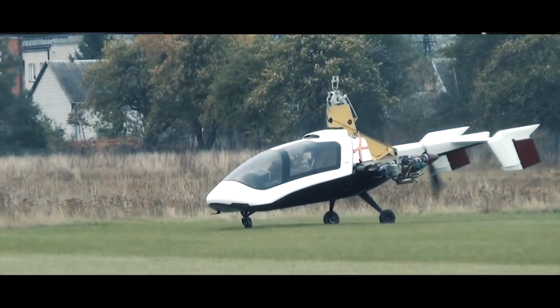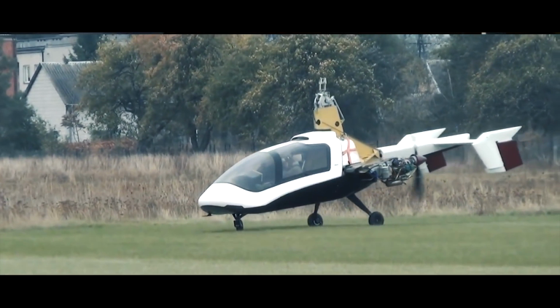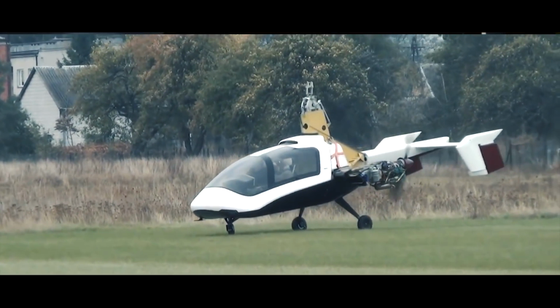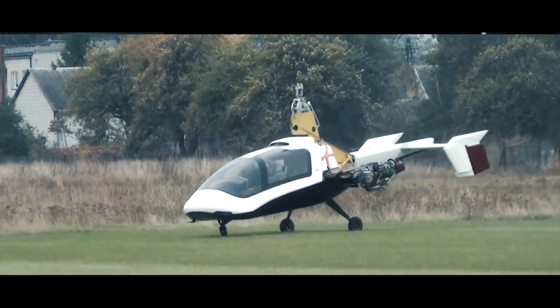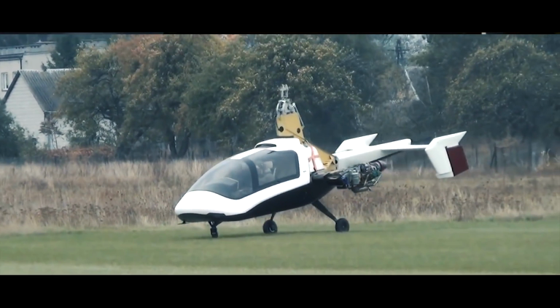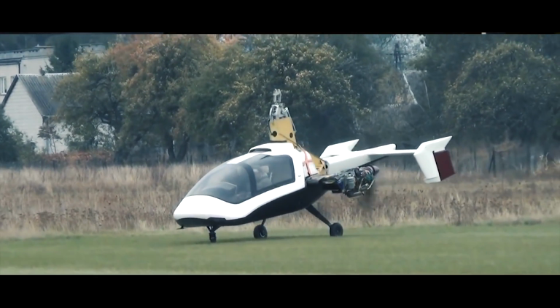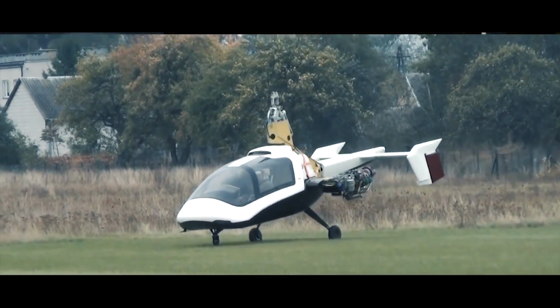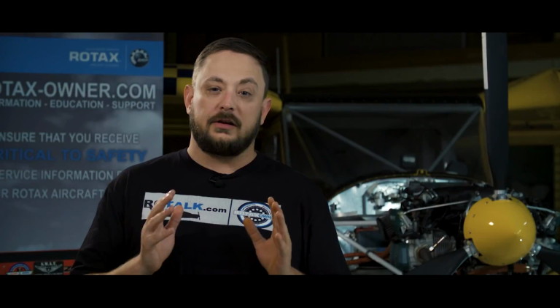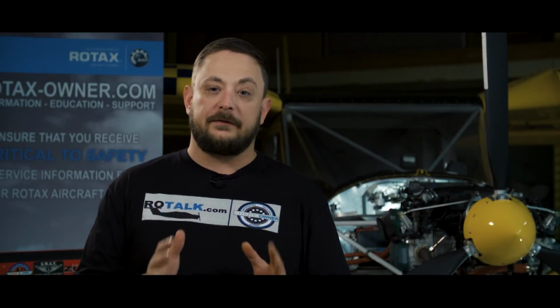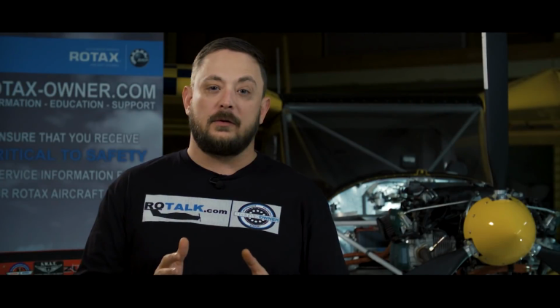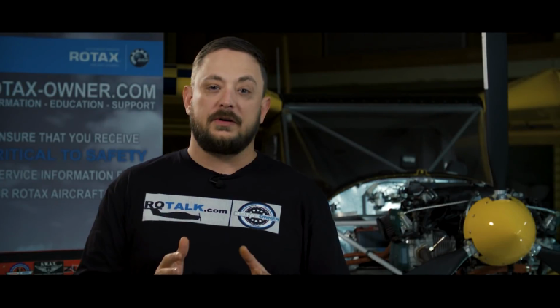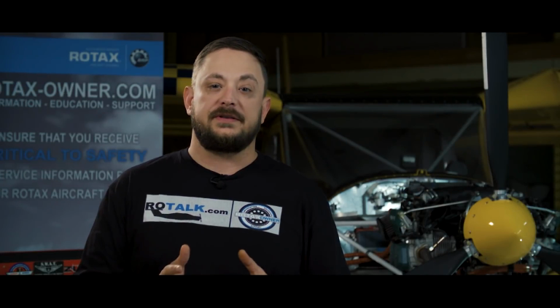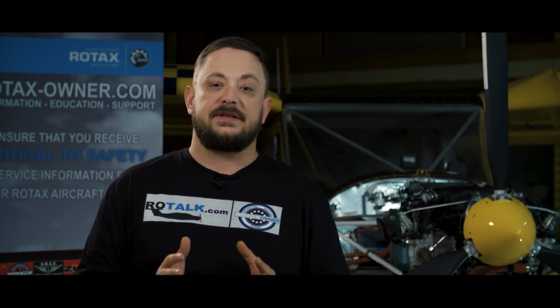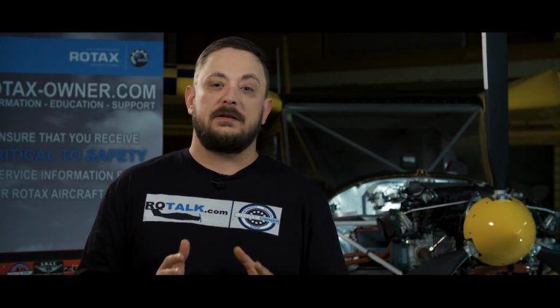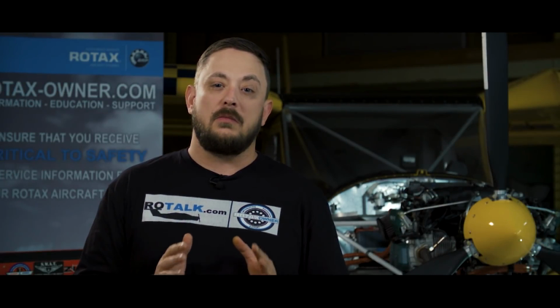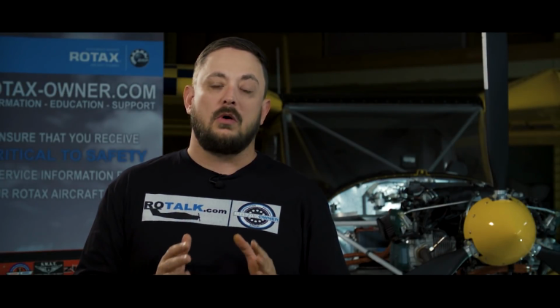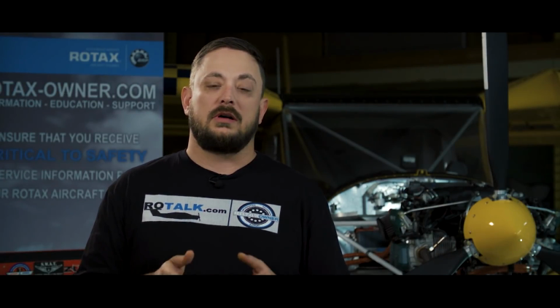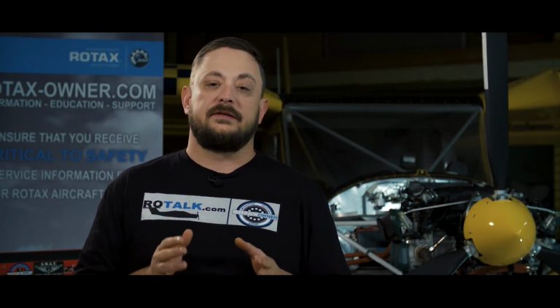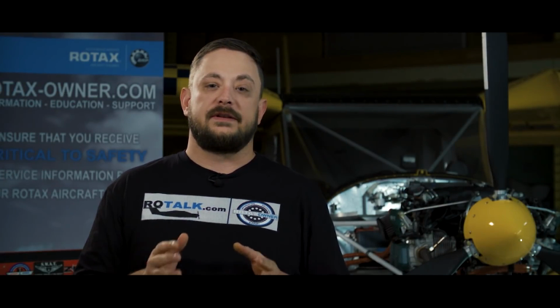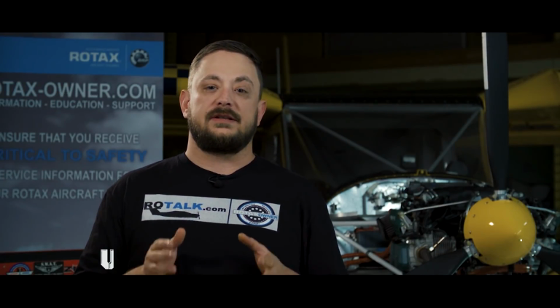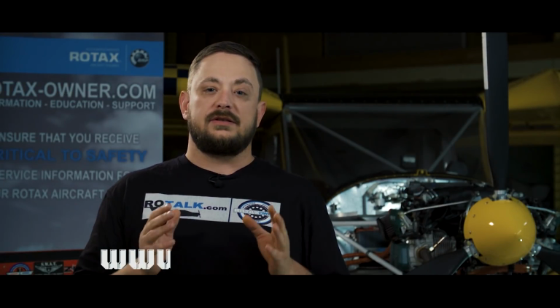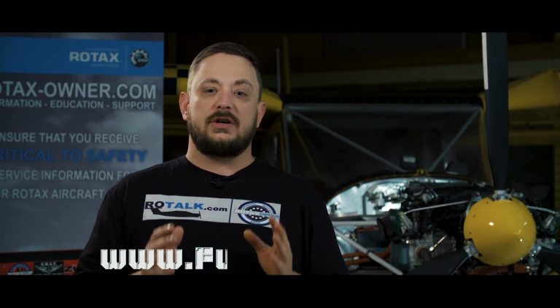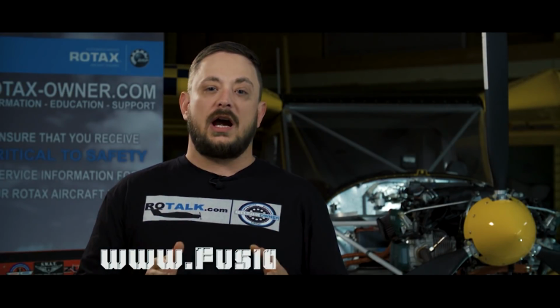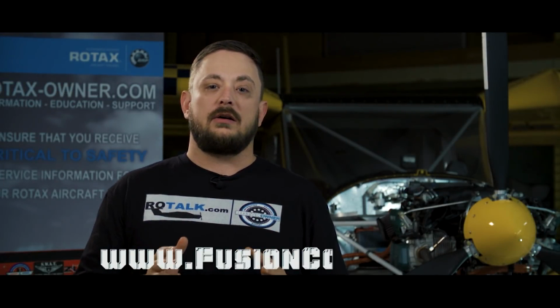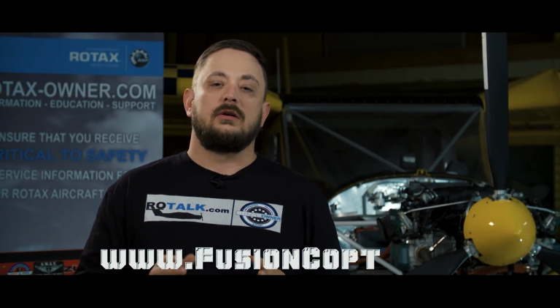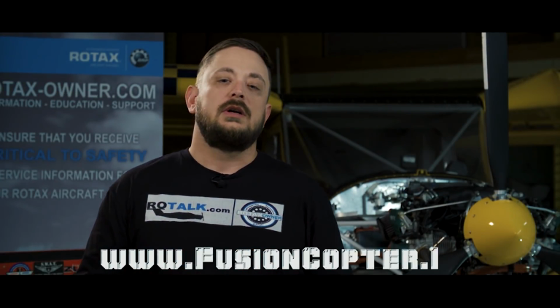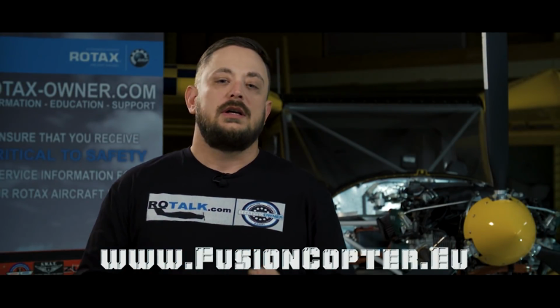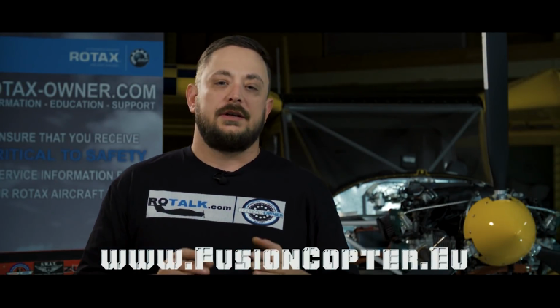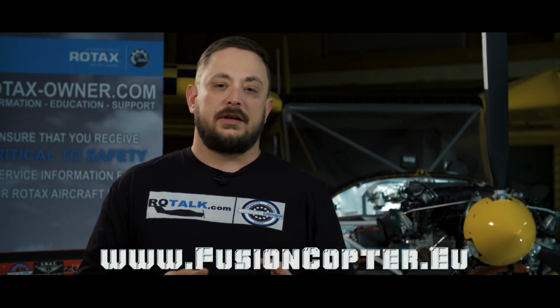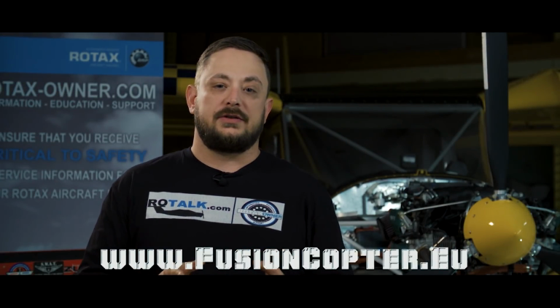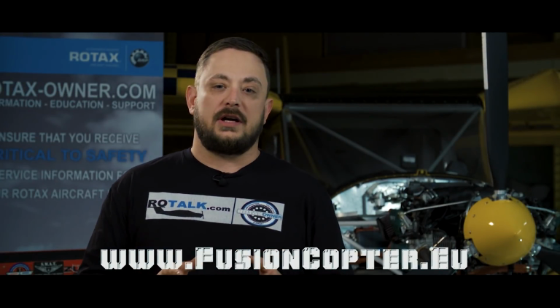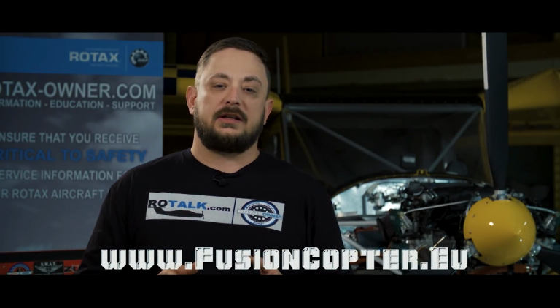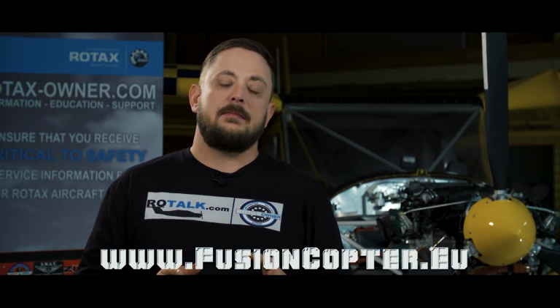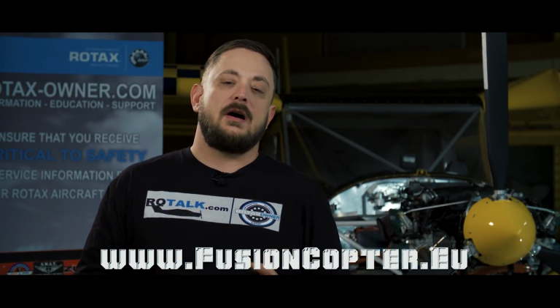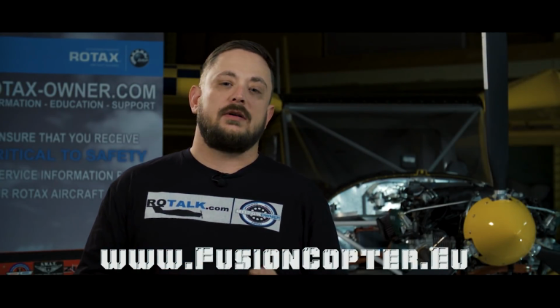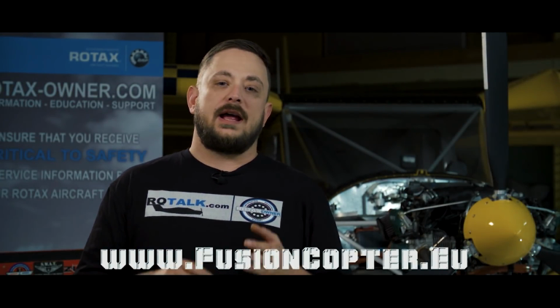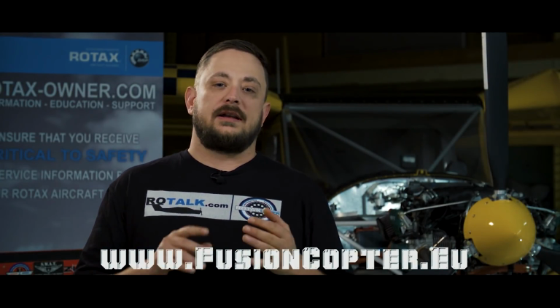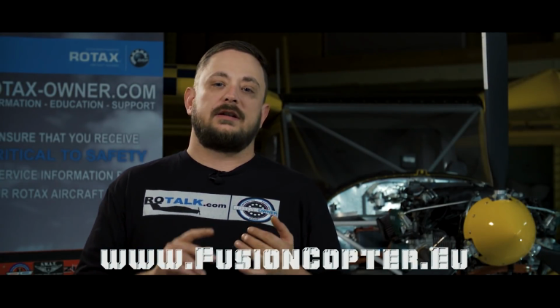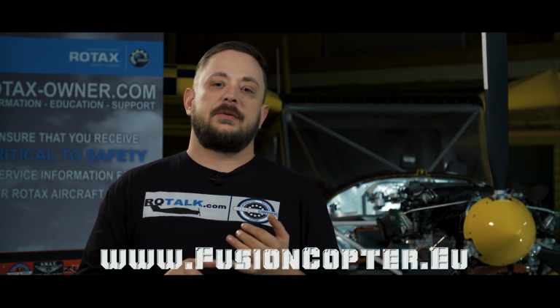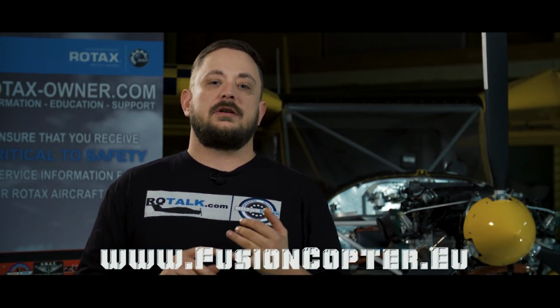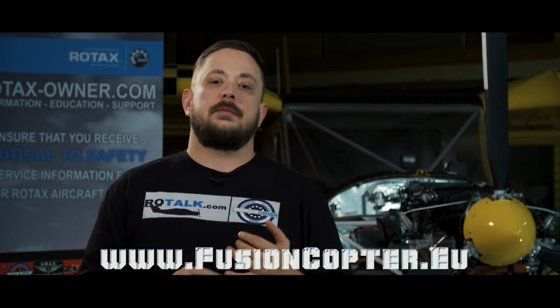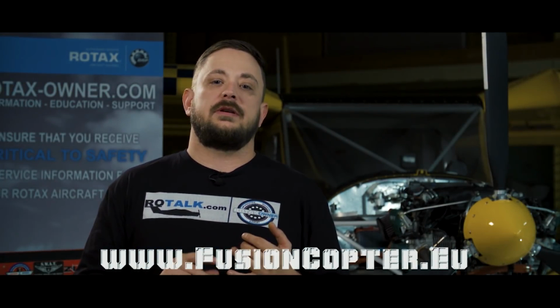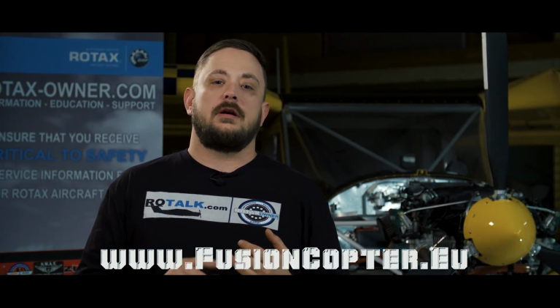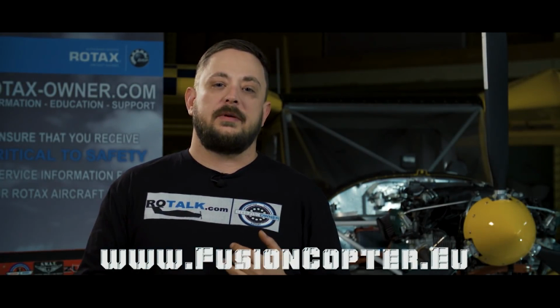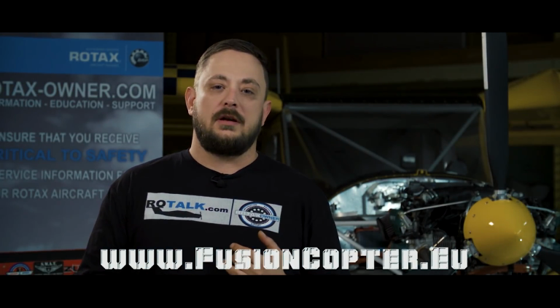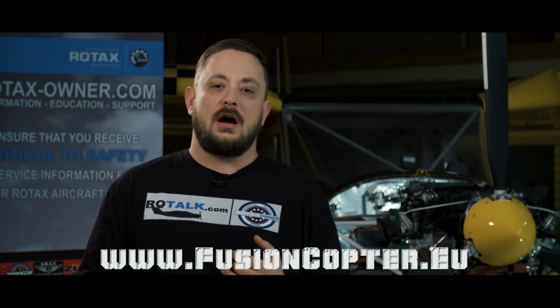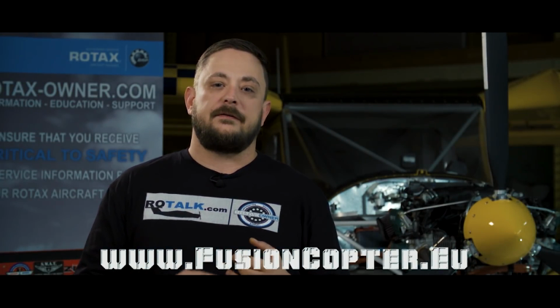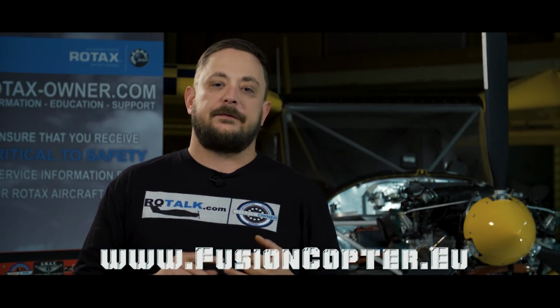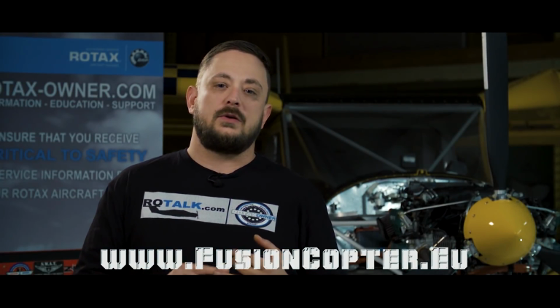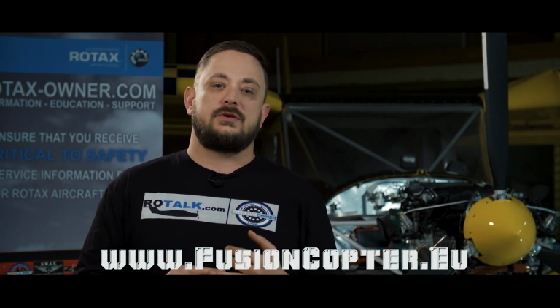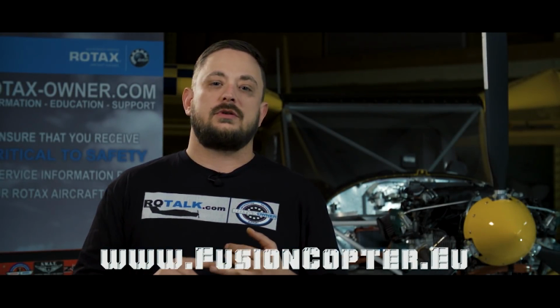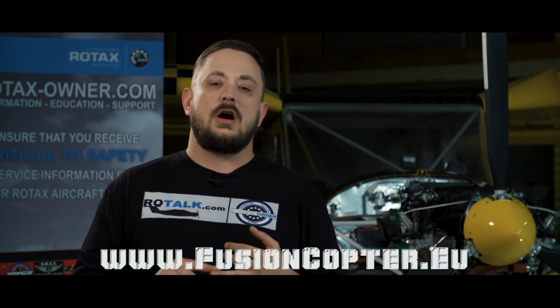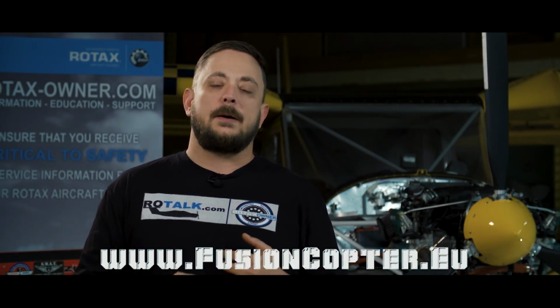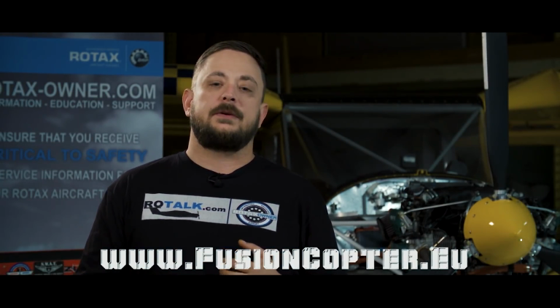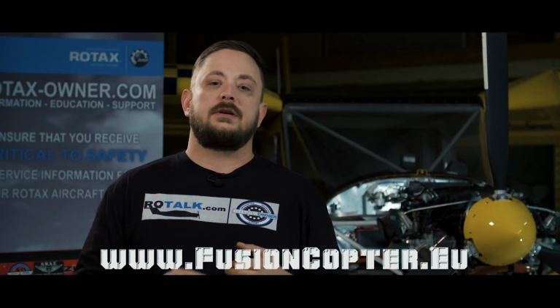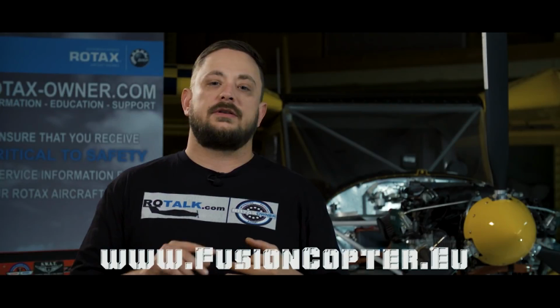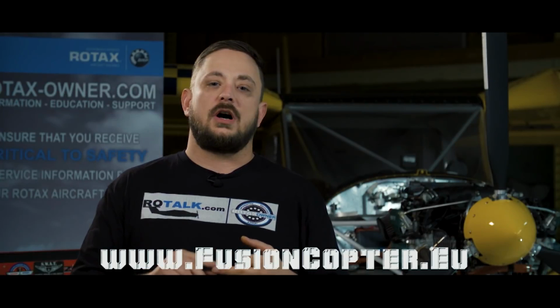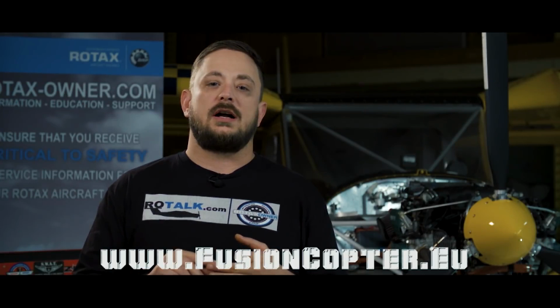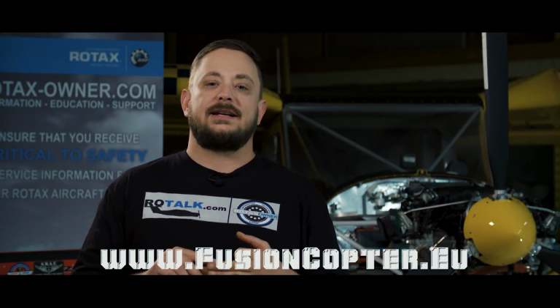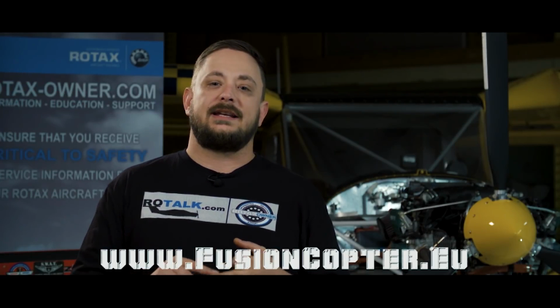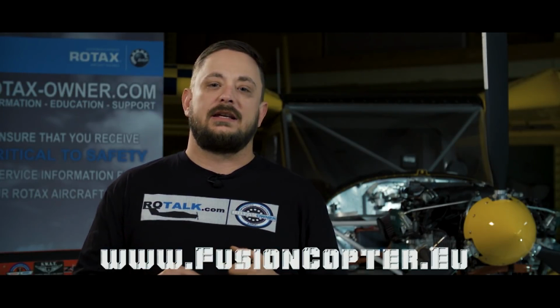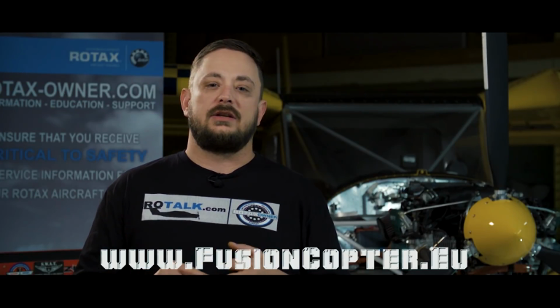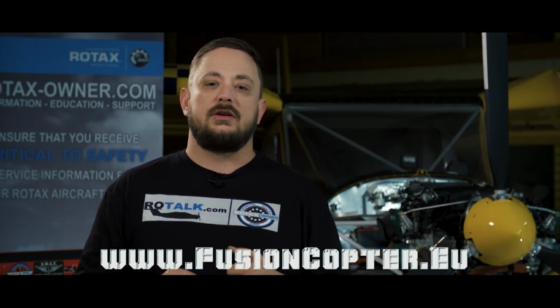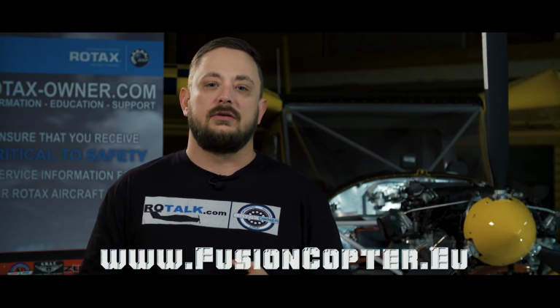This is very cool. I look forward to seeing more of this gyro. You can check them out at www.fusioncopter.eu.